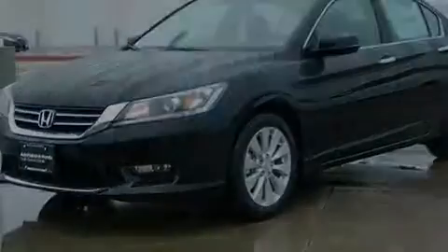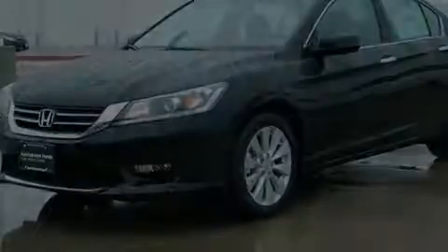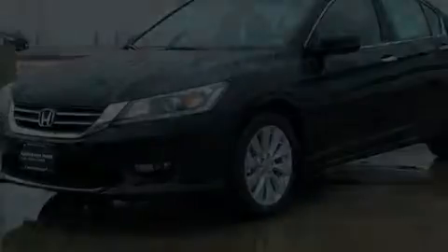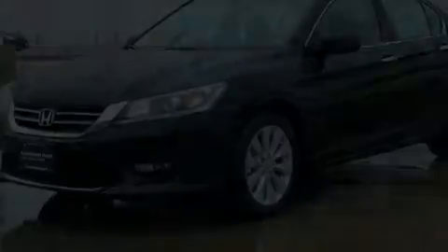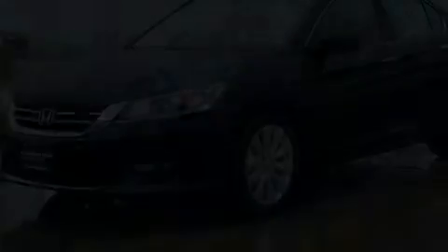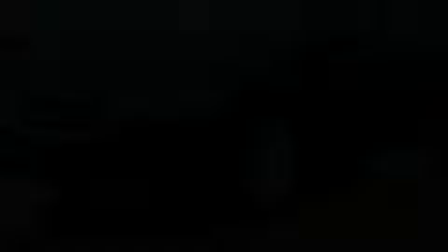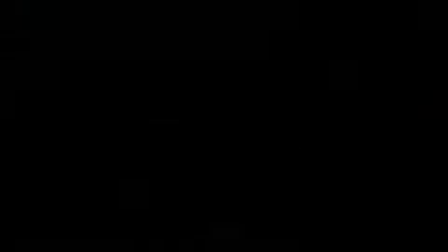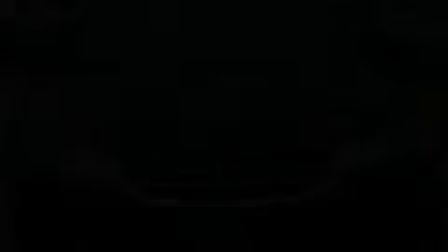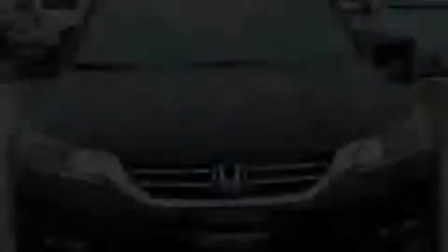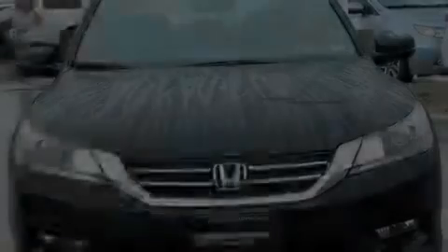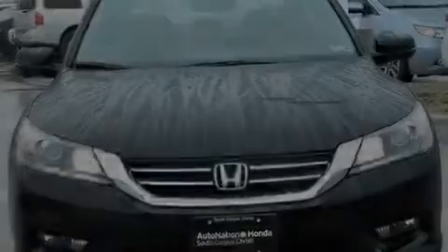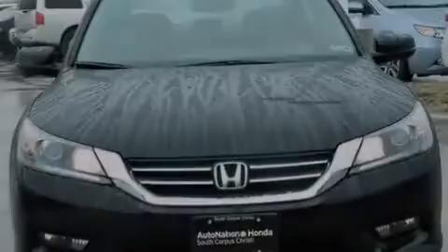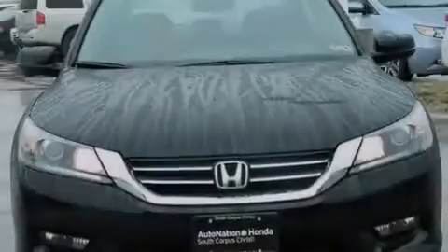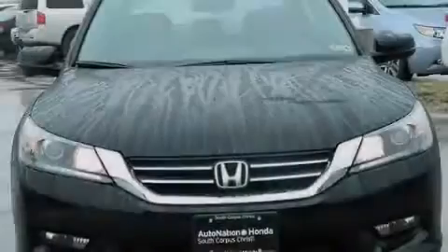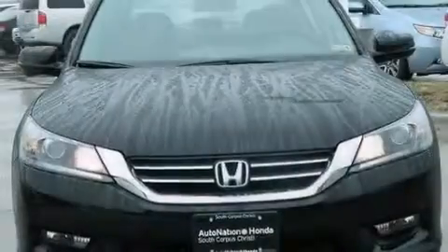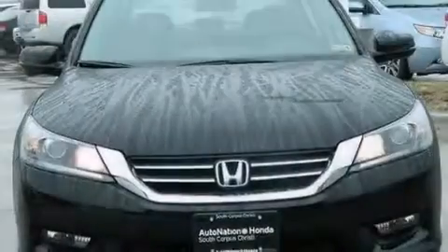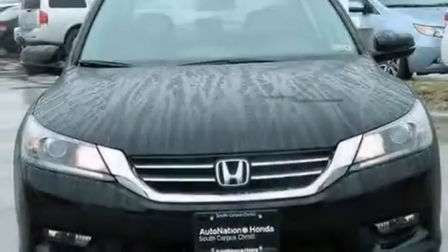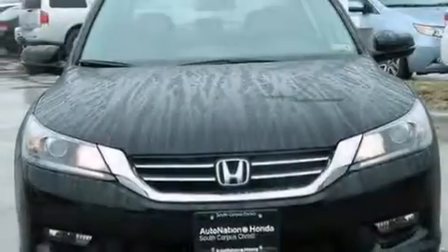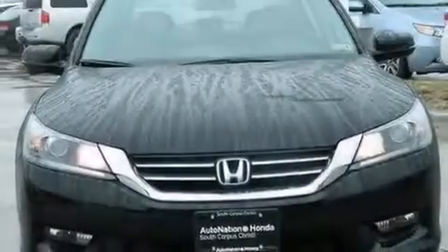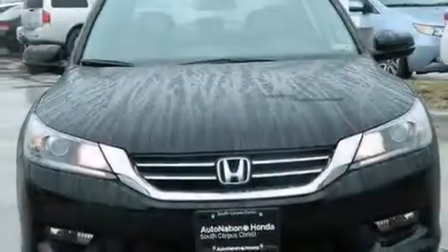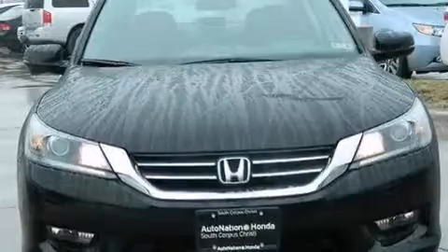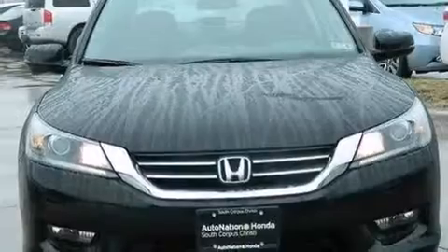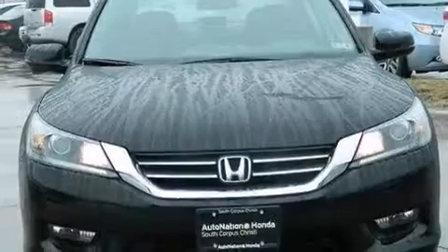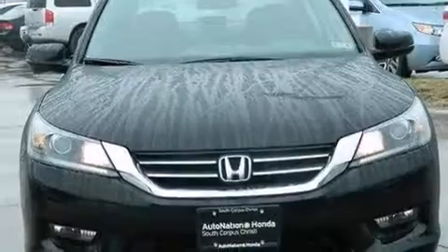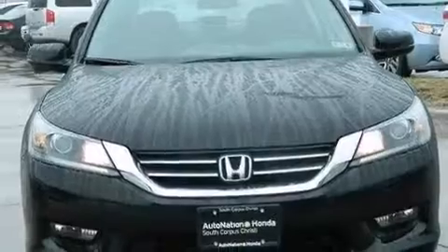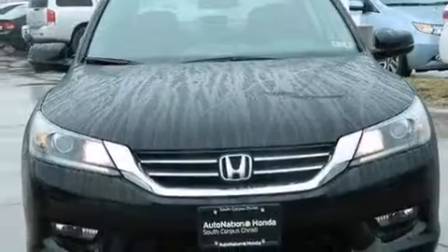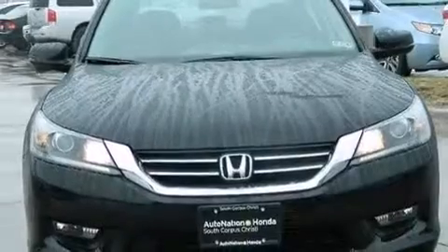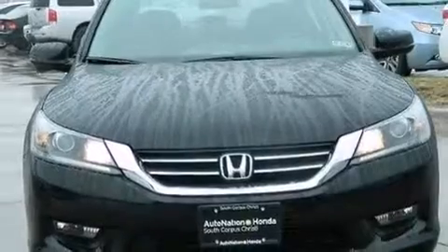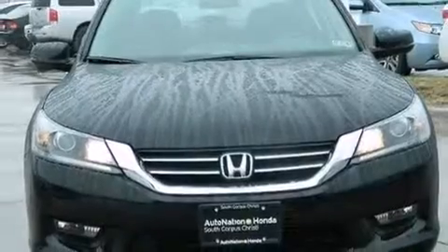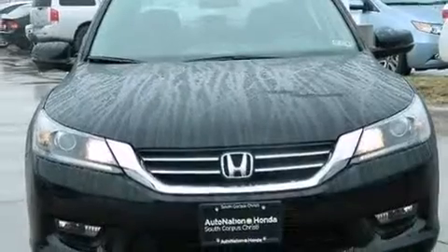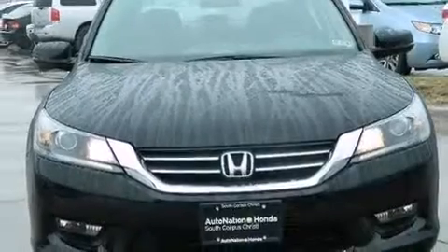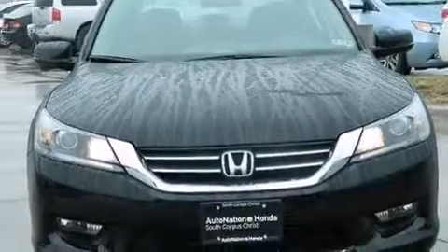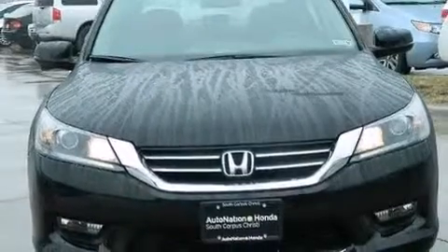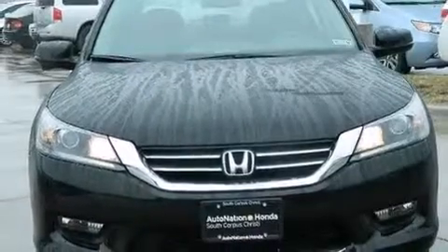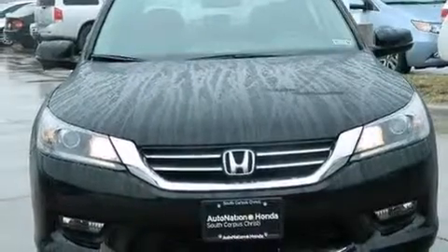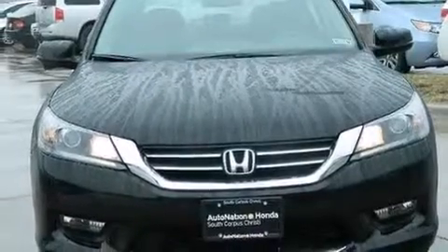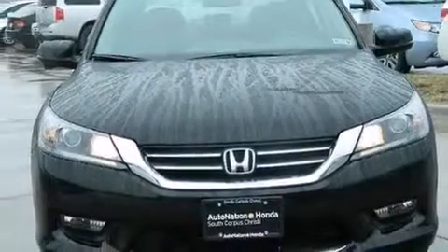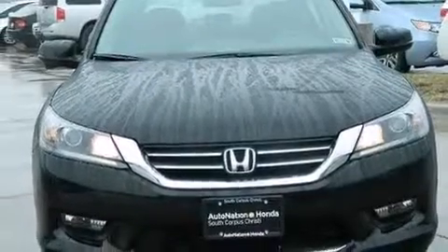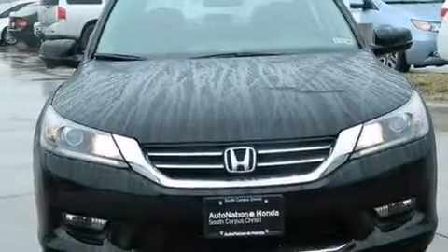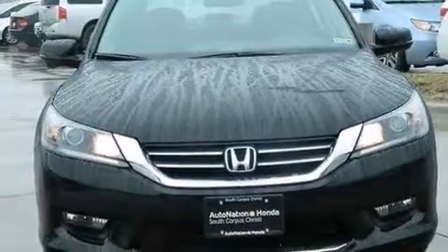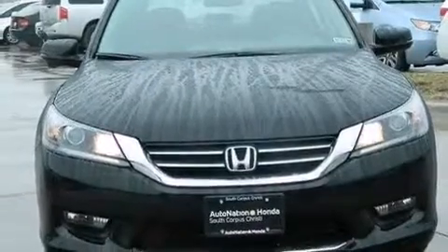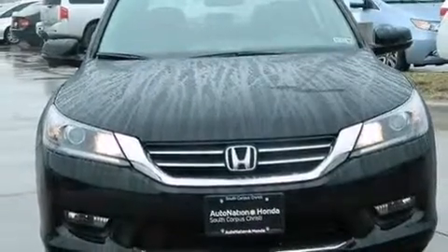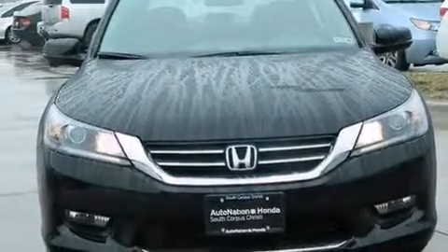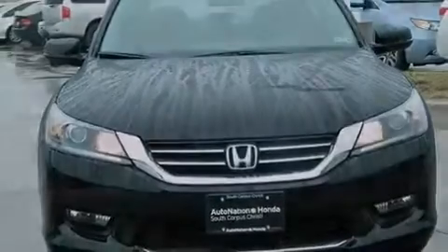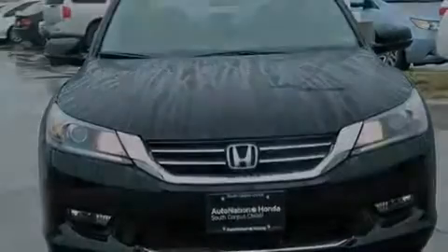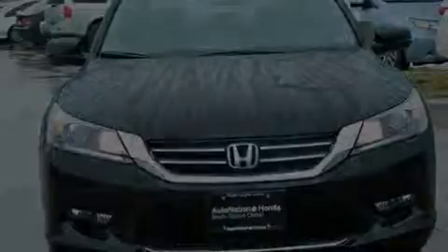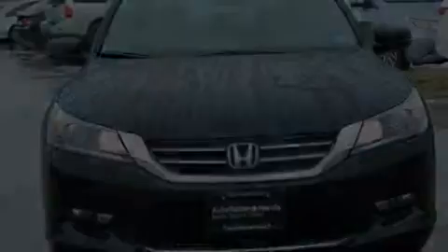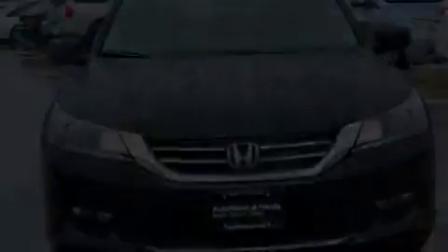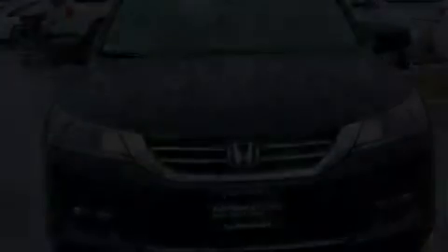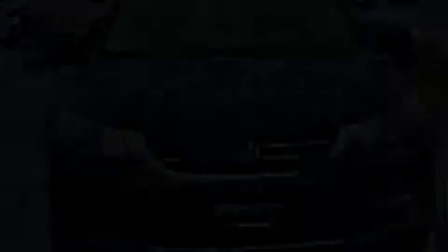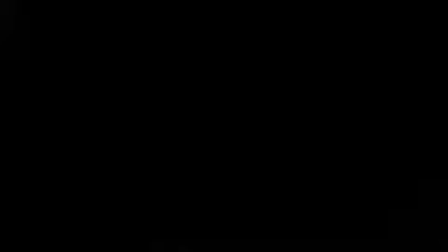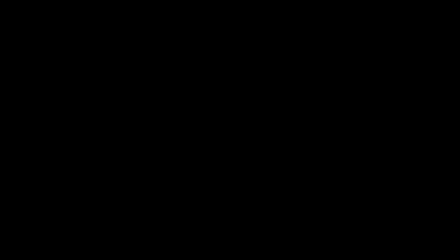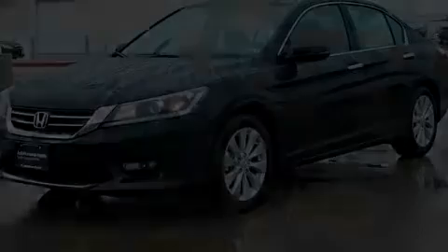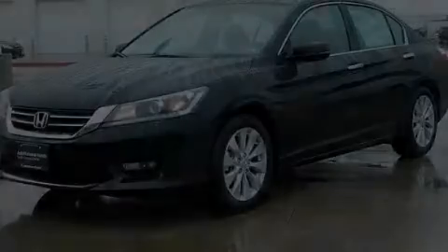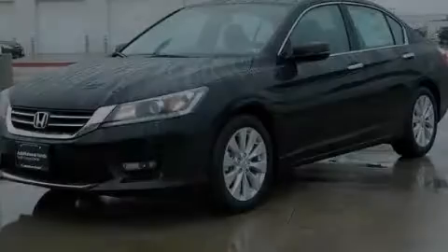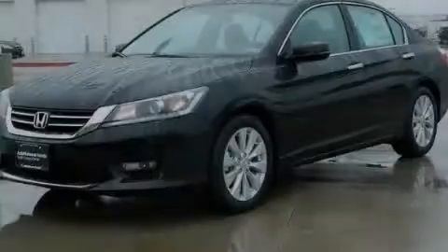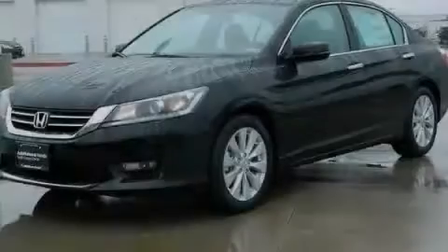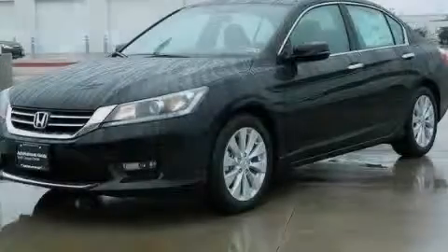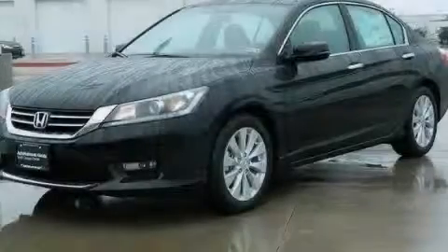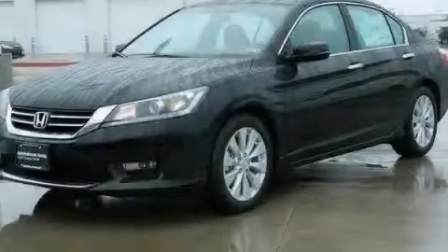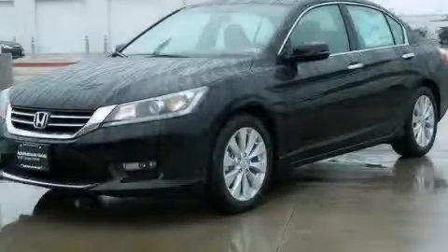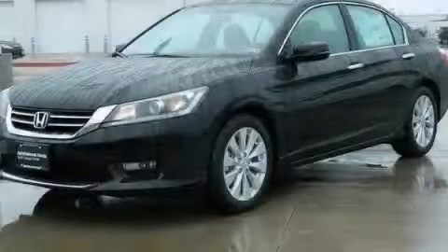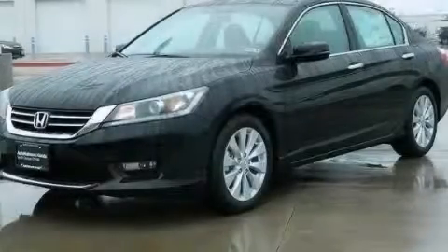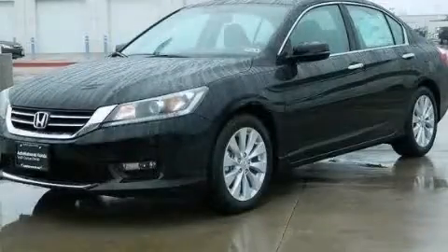And an auxiliary power outlet. We hope you found this video informative. Please contact us today.